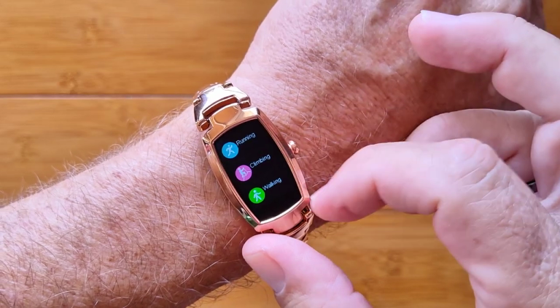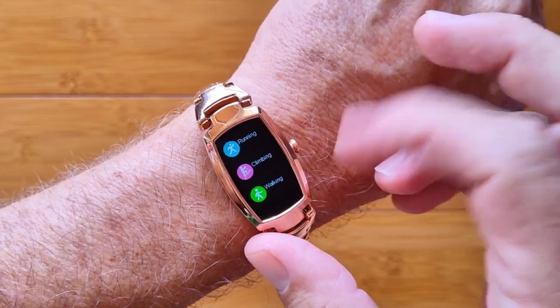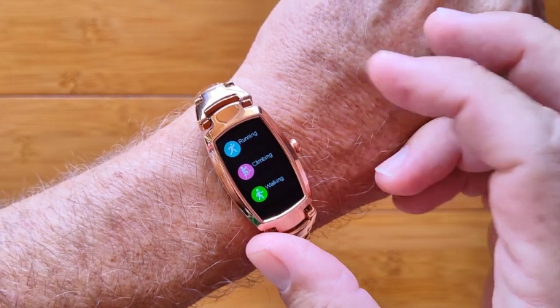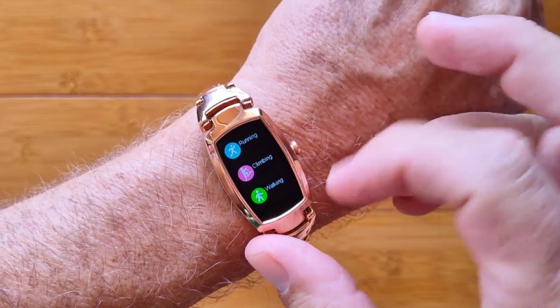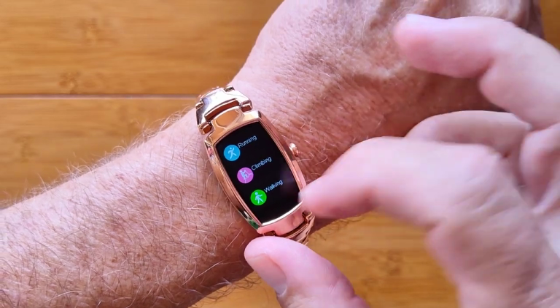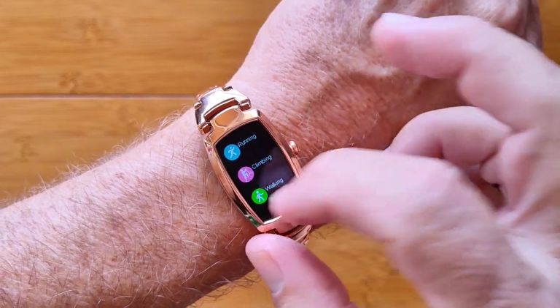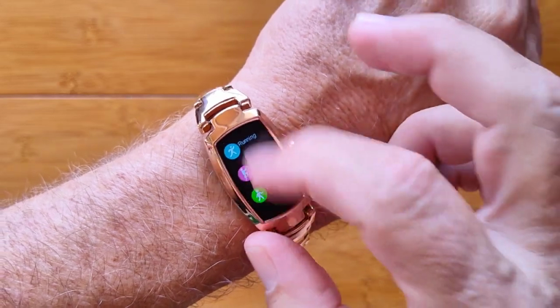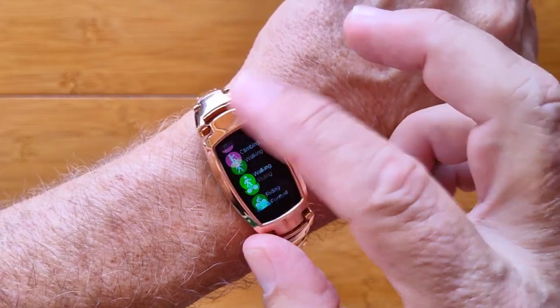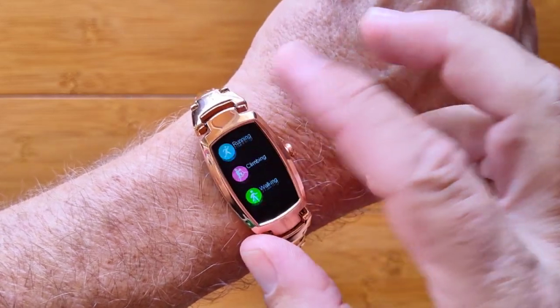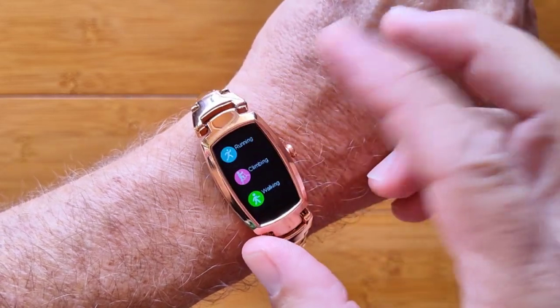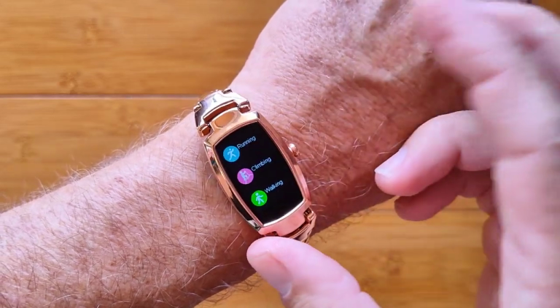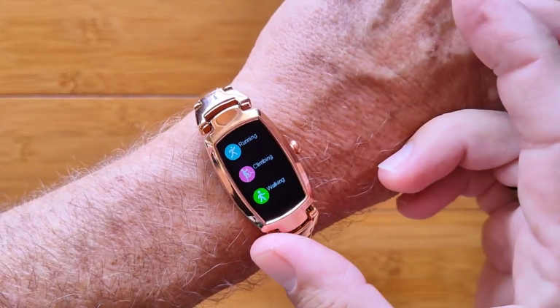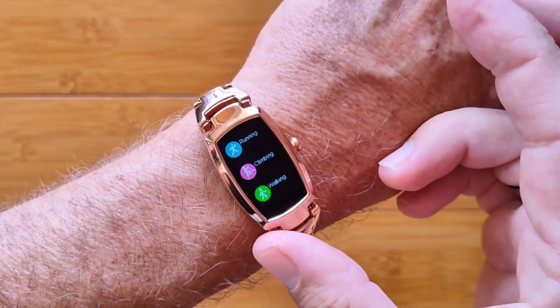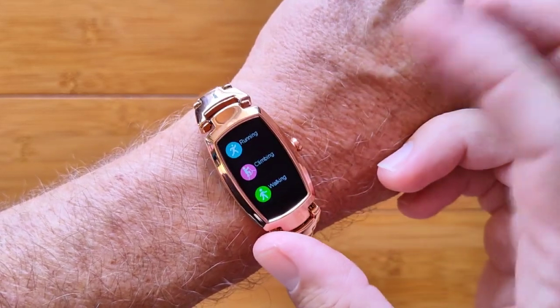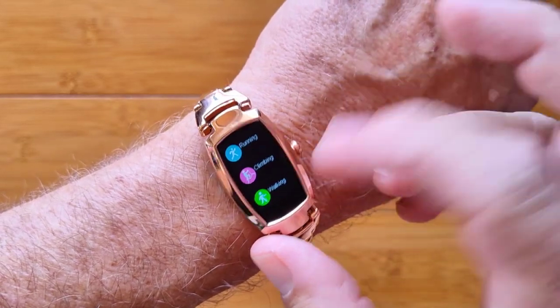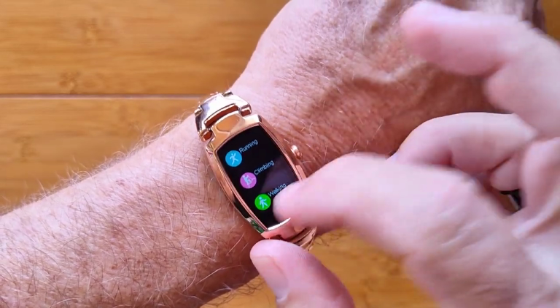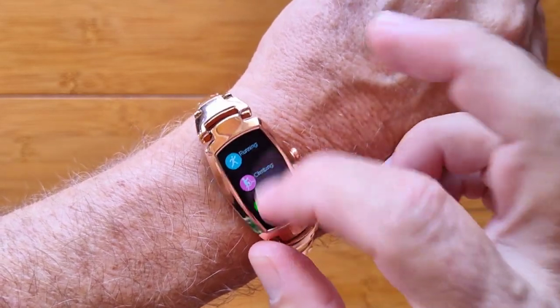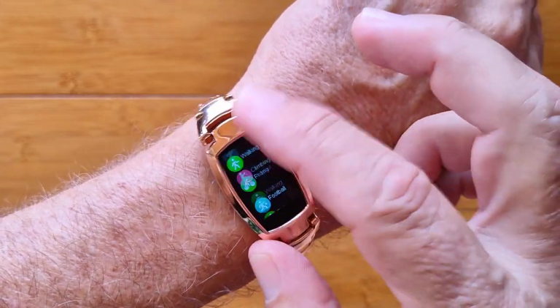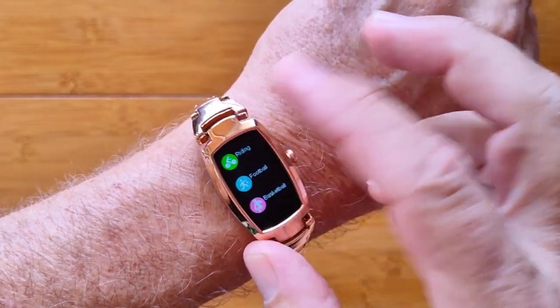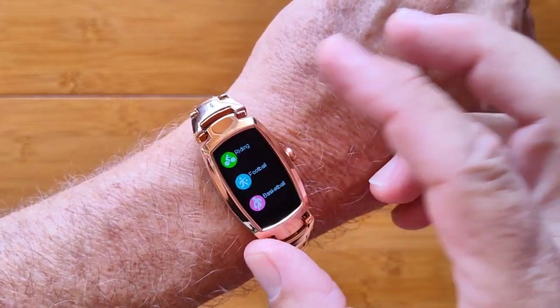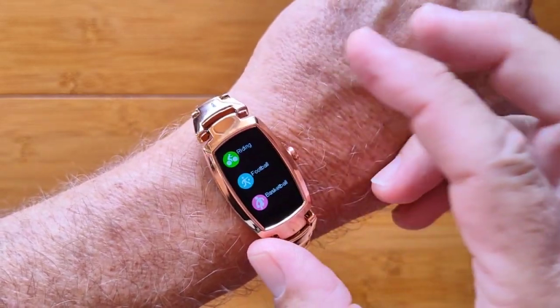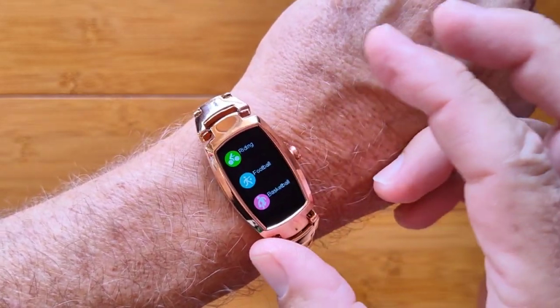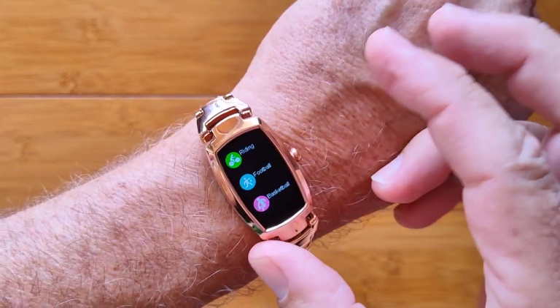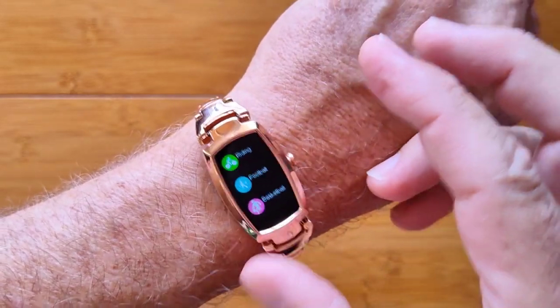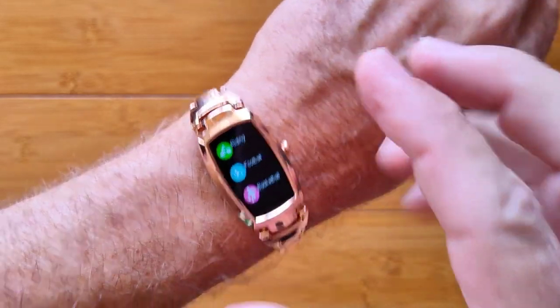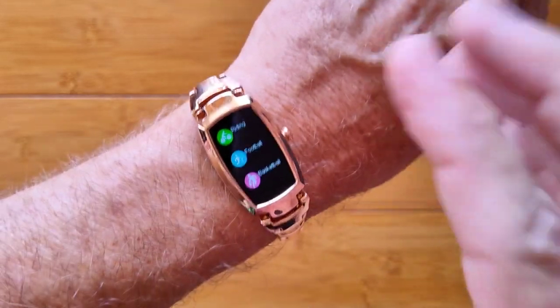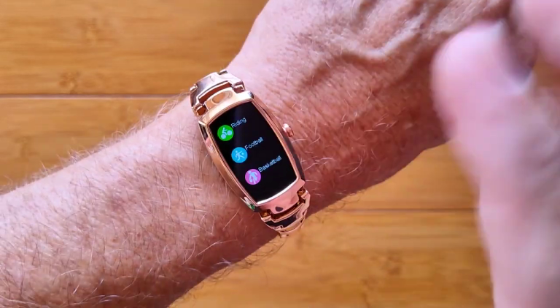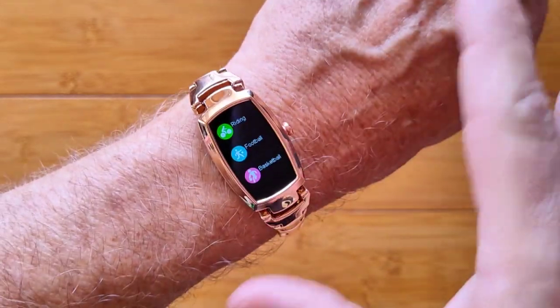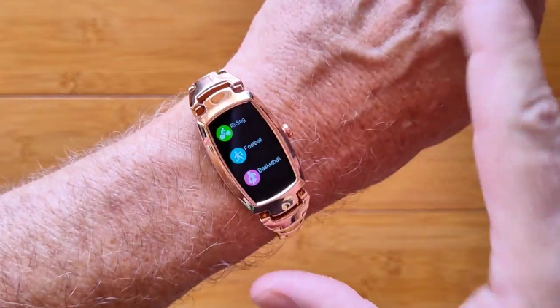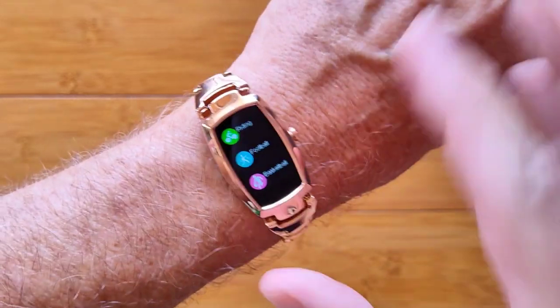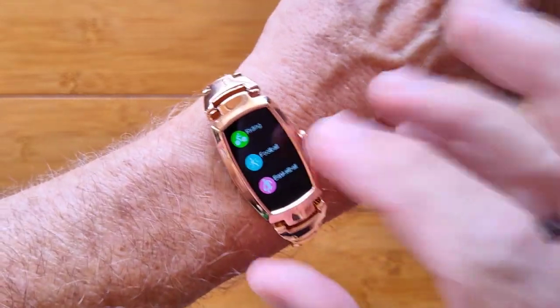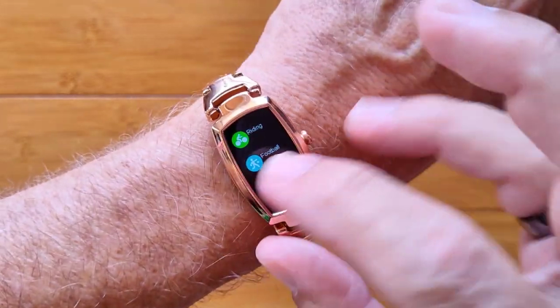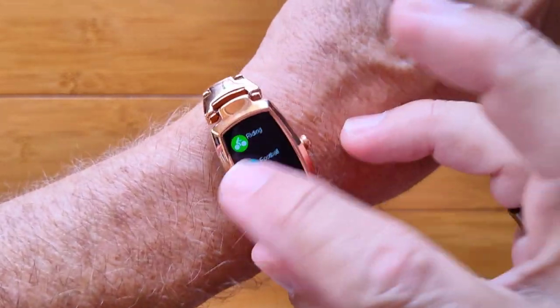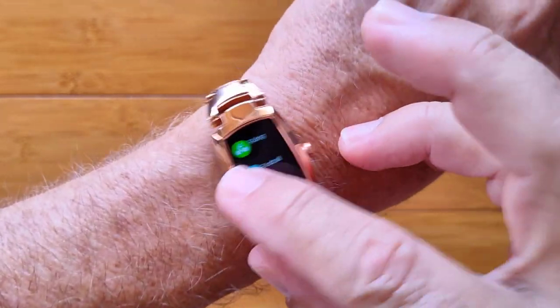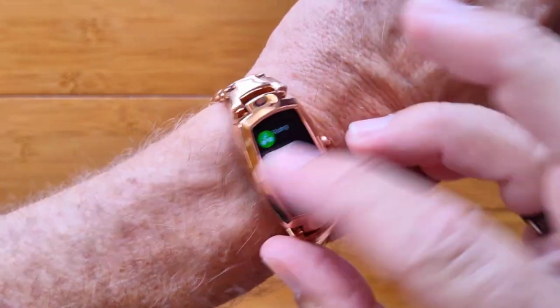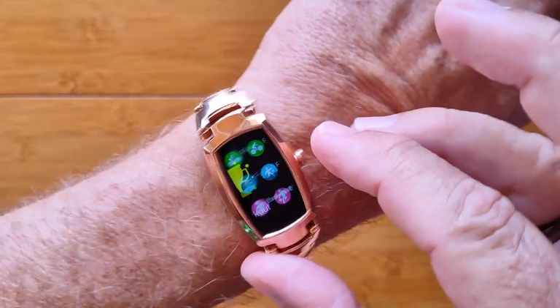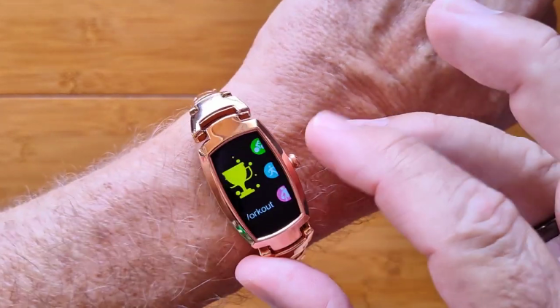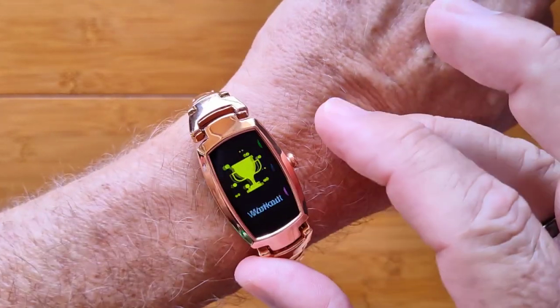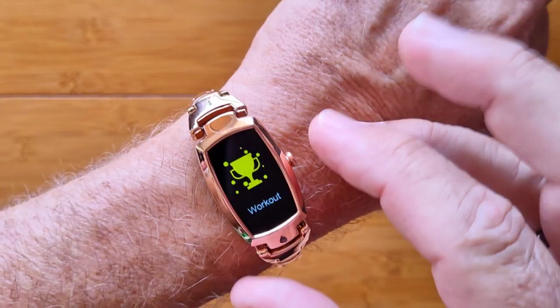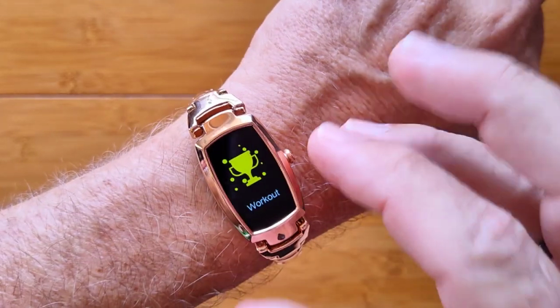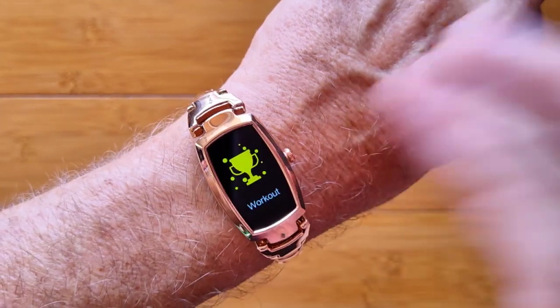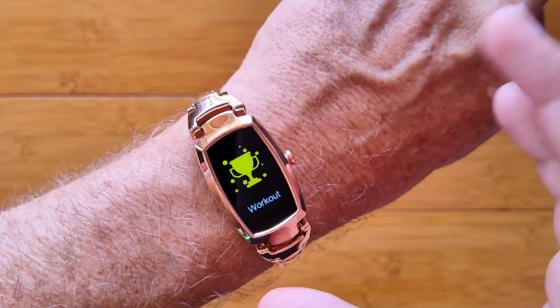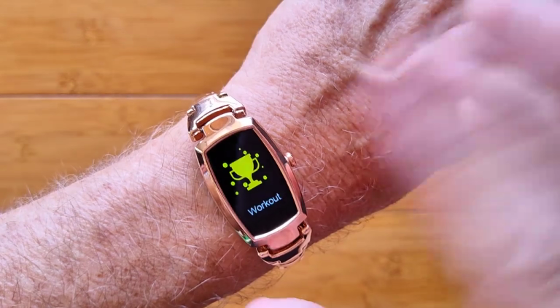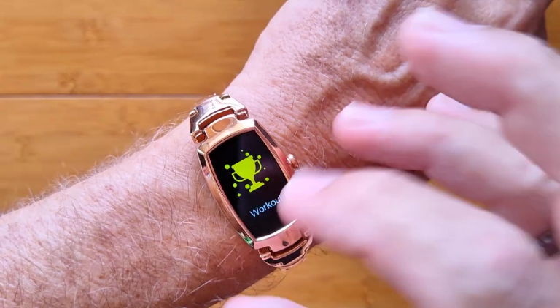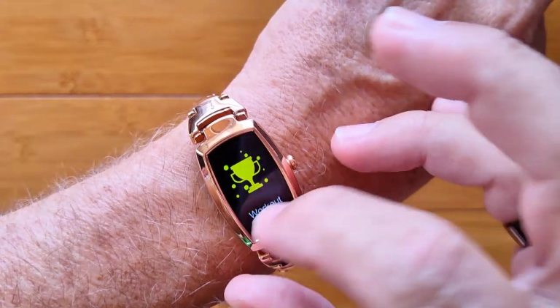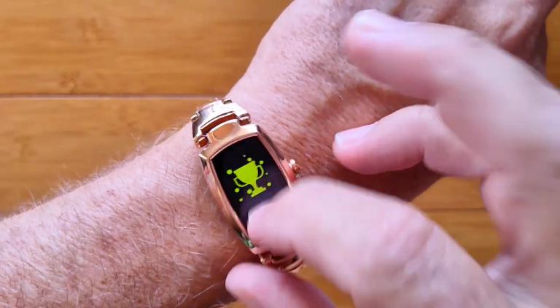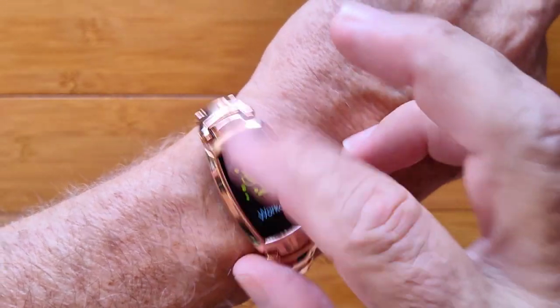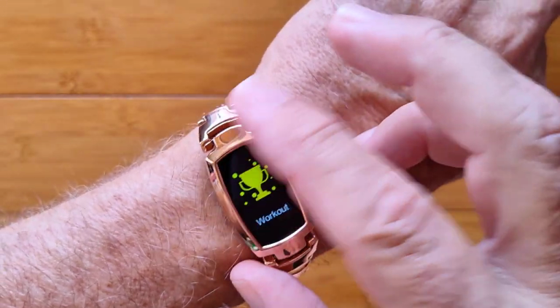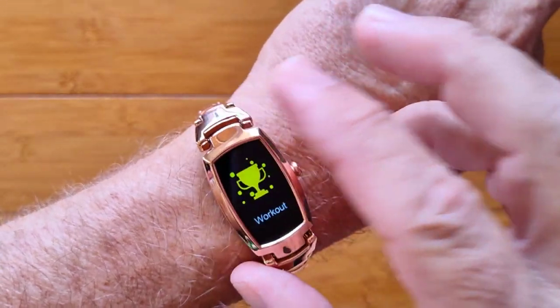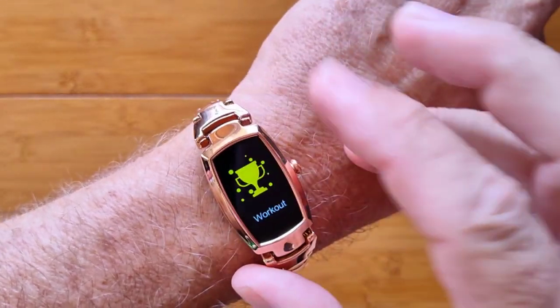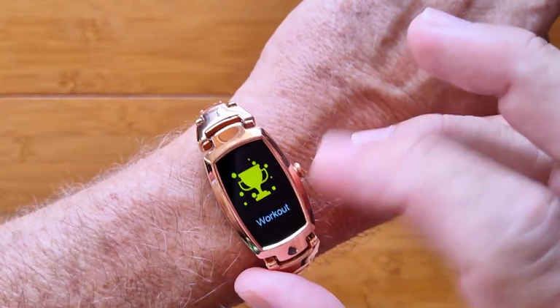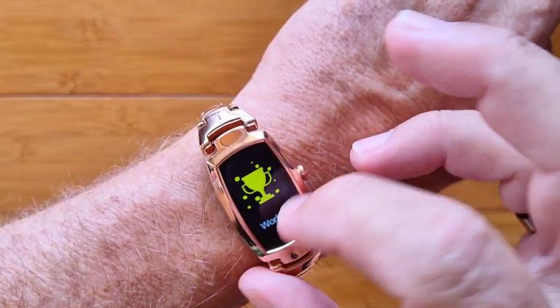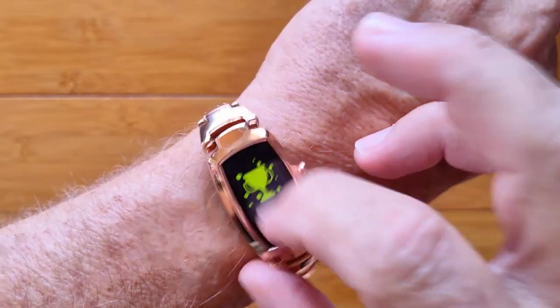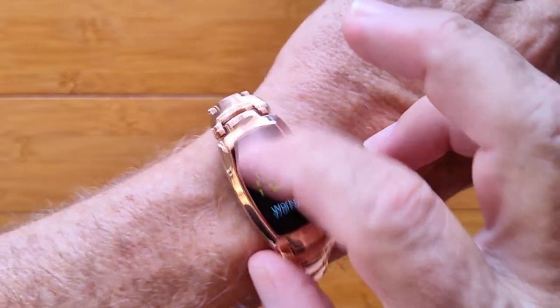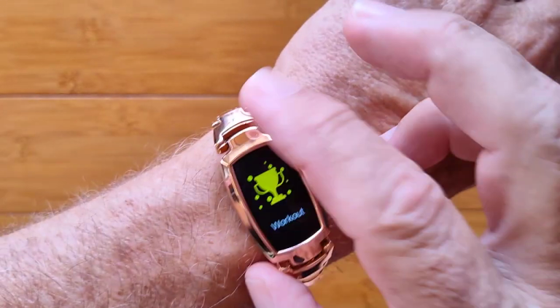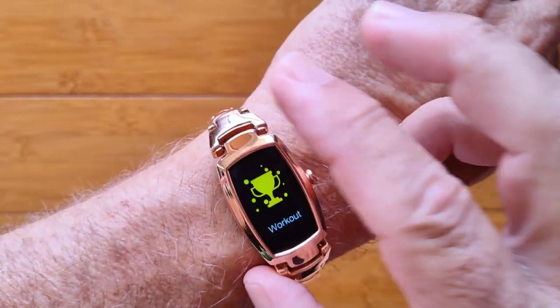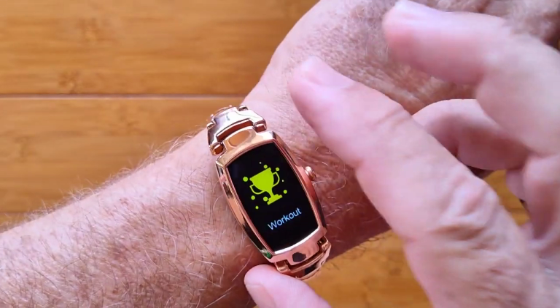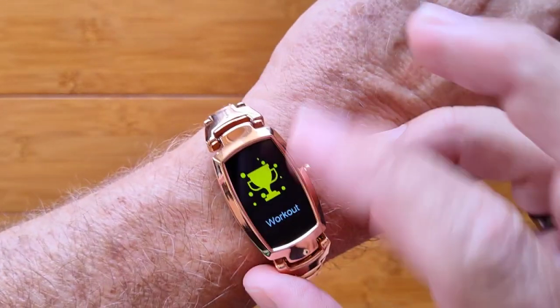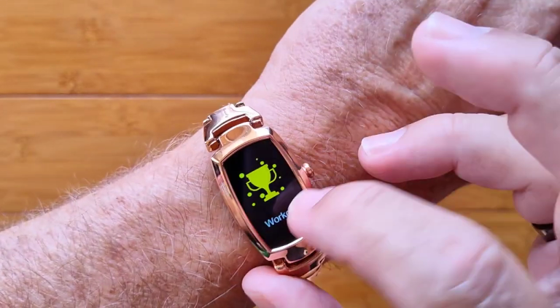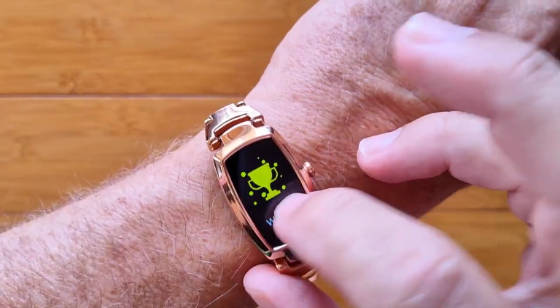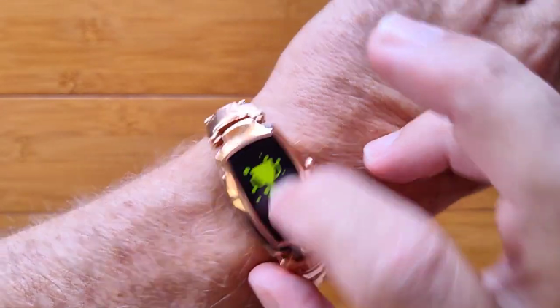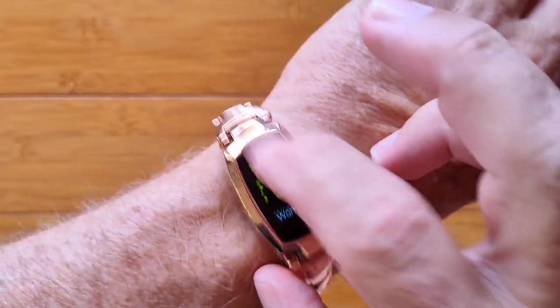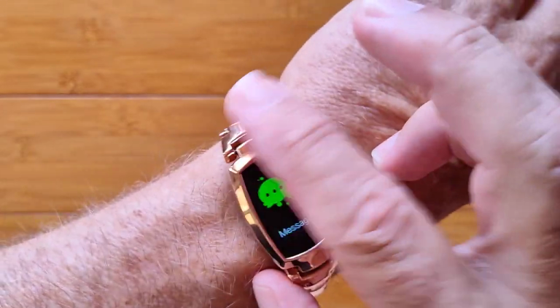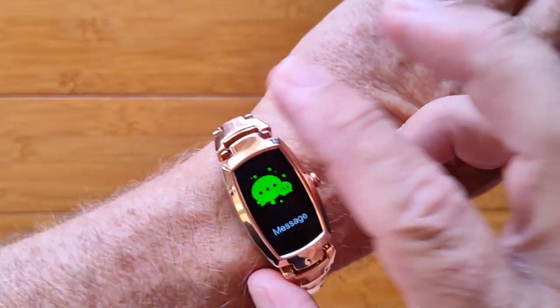You've got a few workouts: running, climbing, walking, and some others. Nothing on GPS though — it's all using step count for your distance traveled.